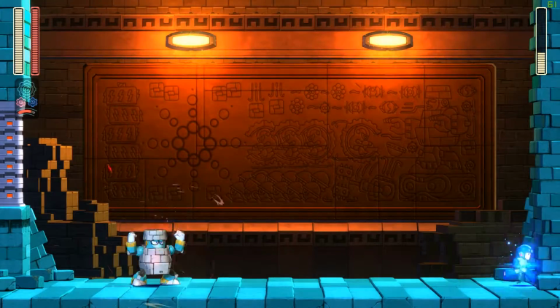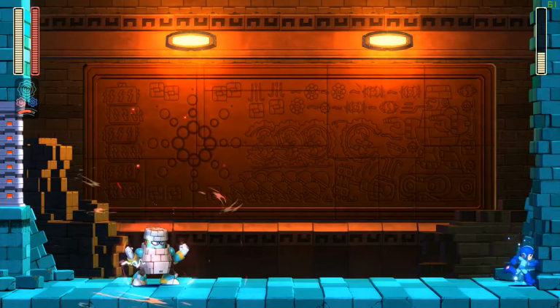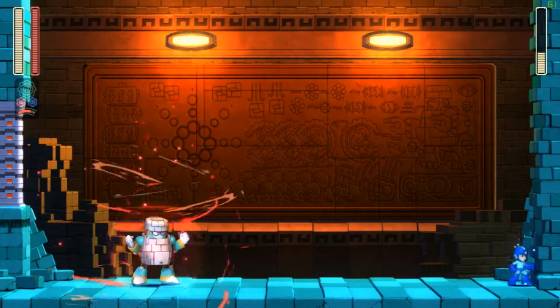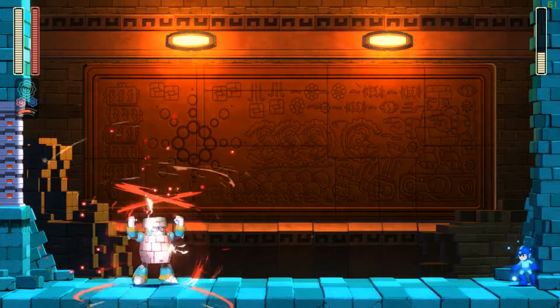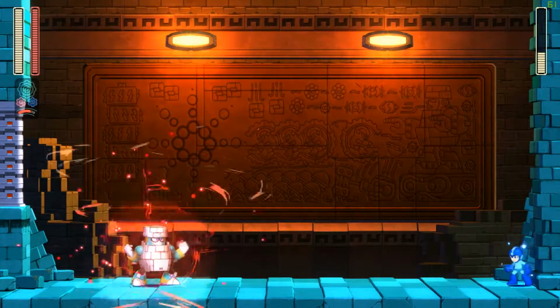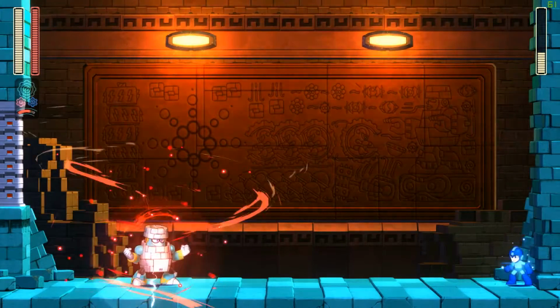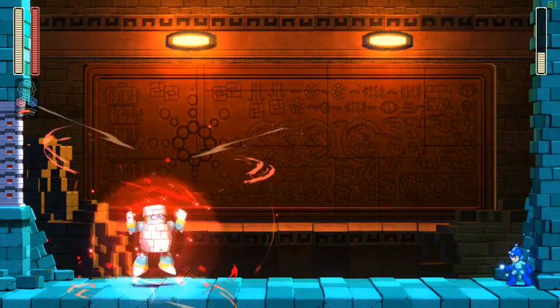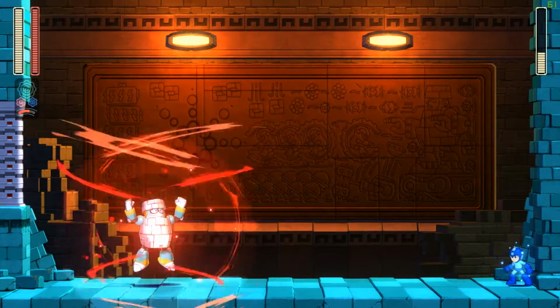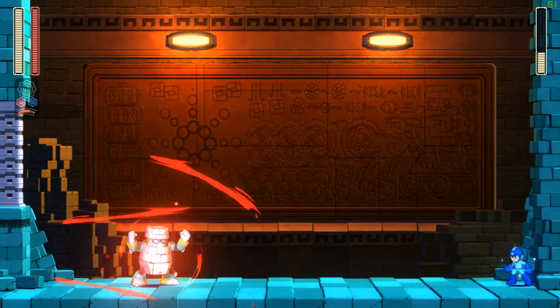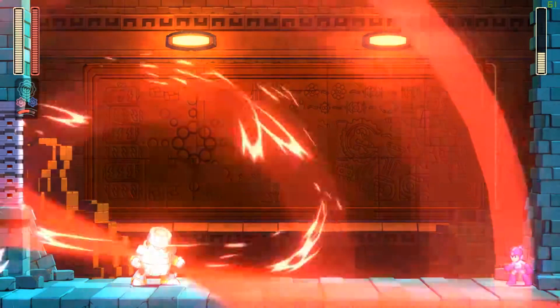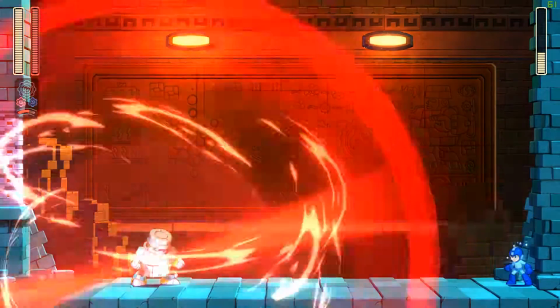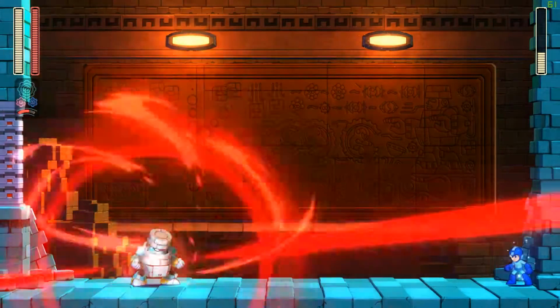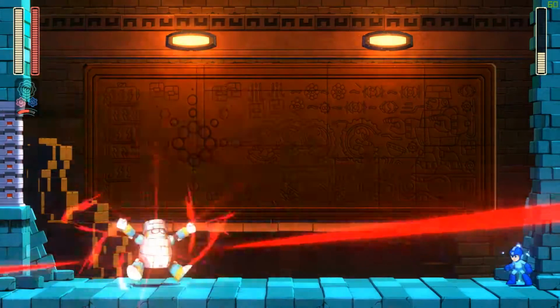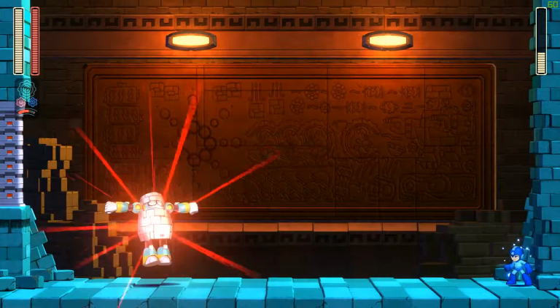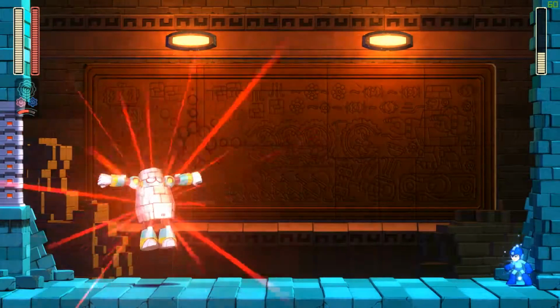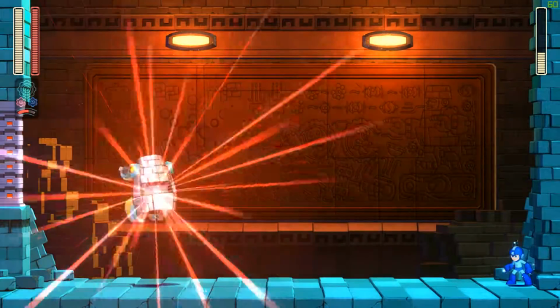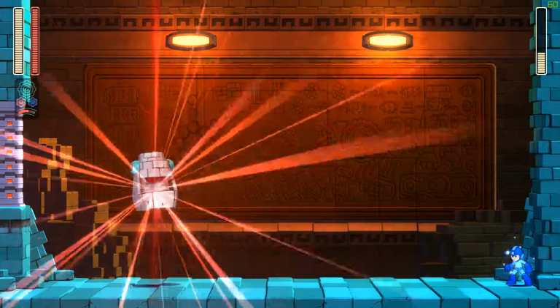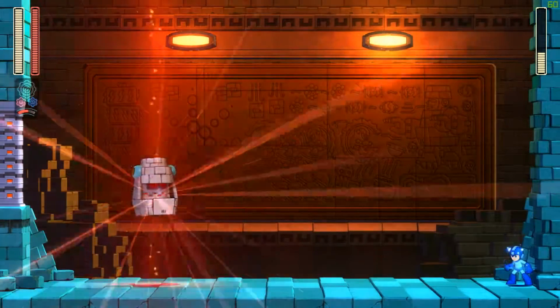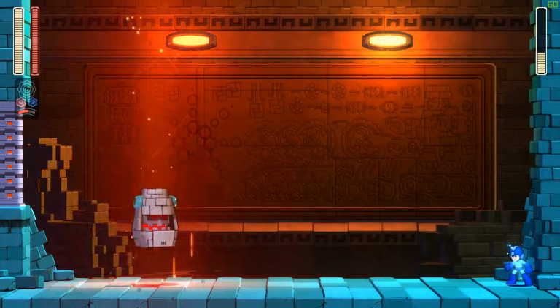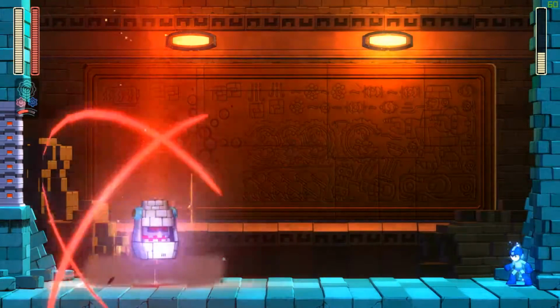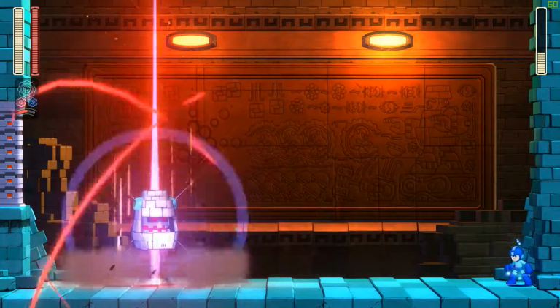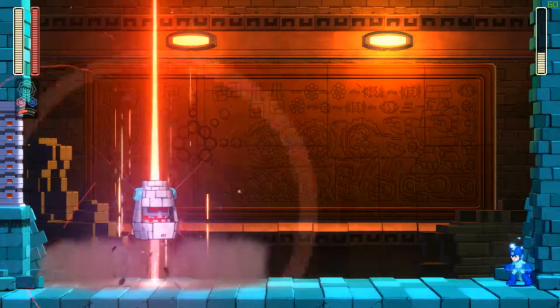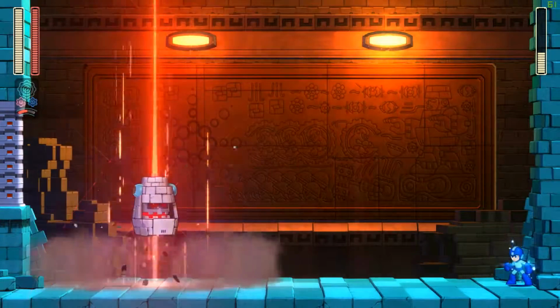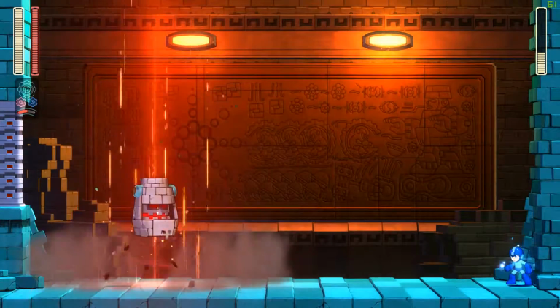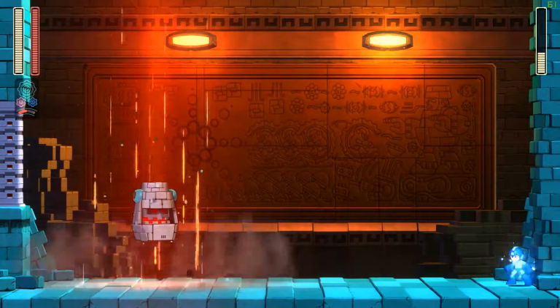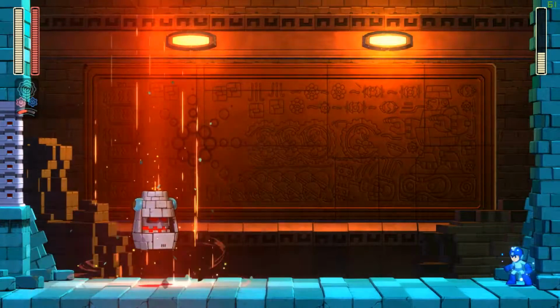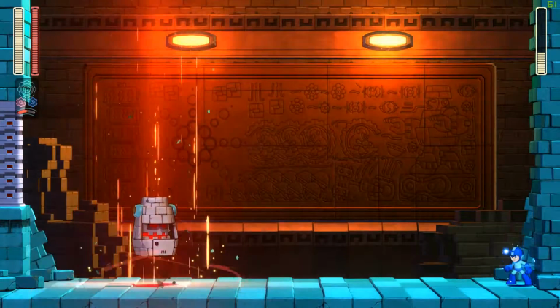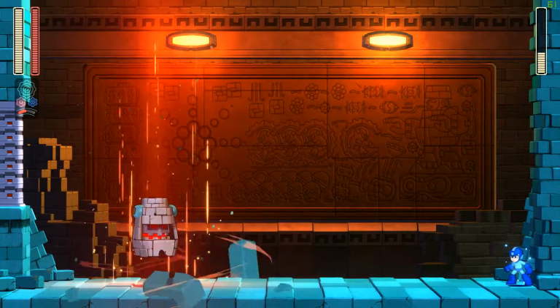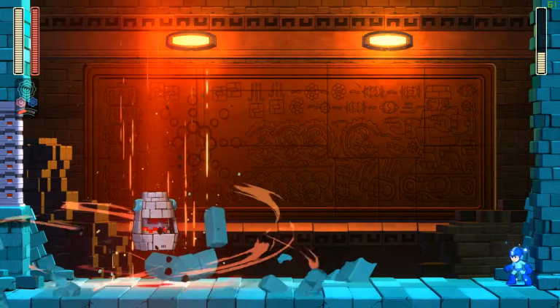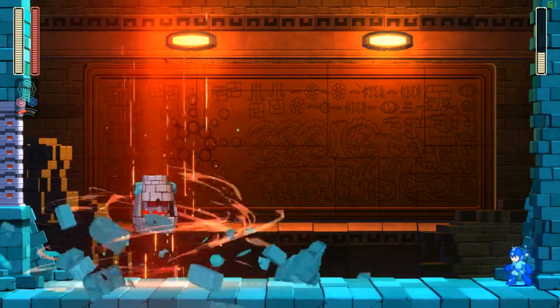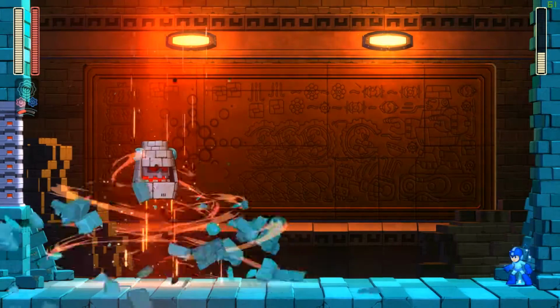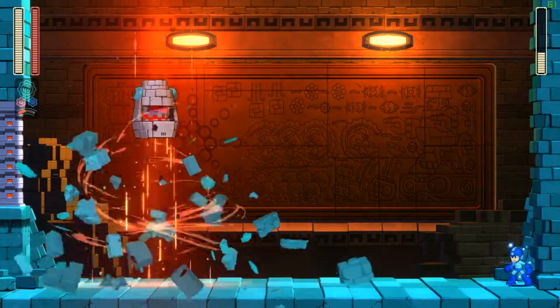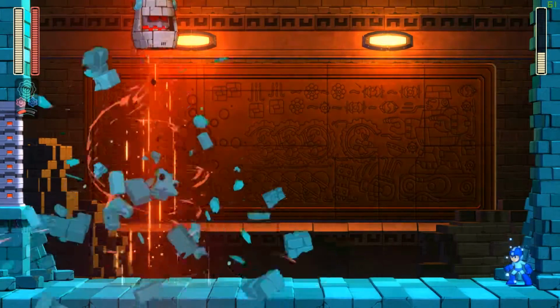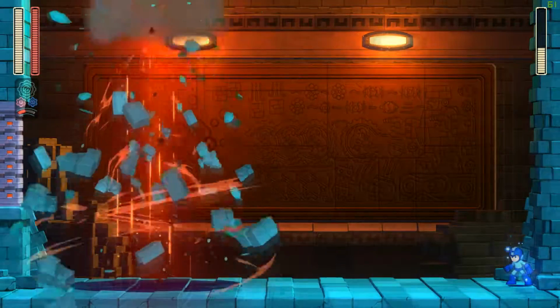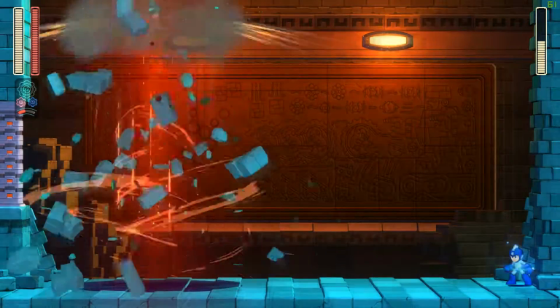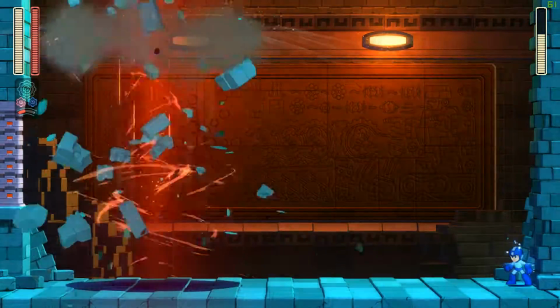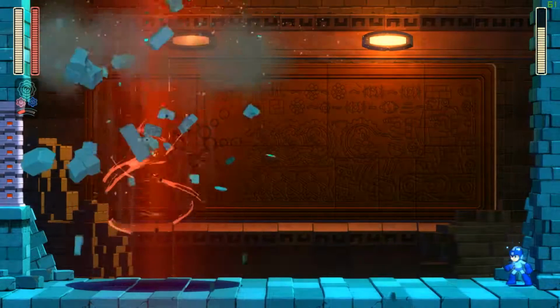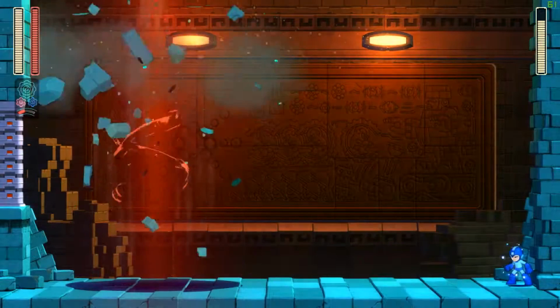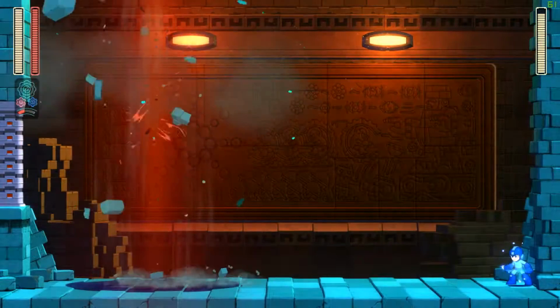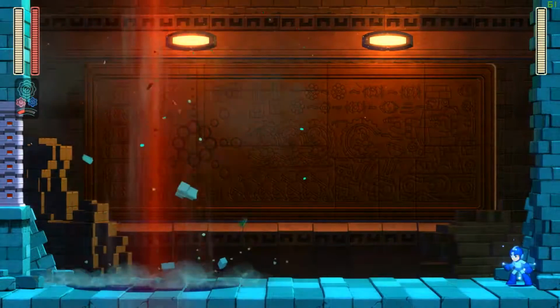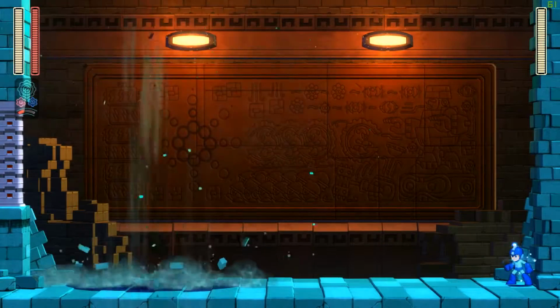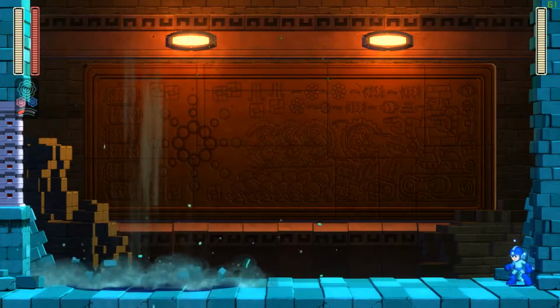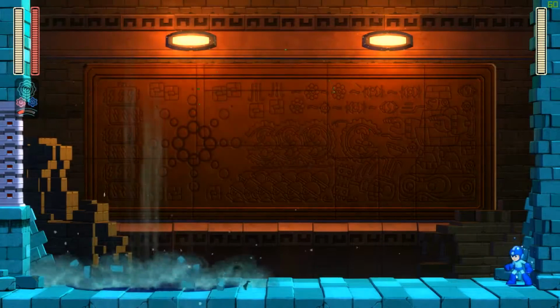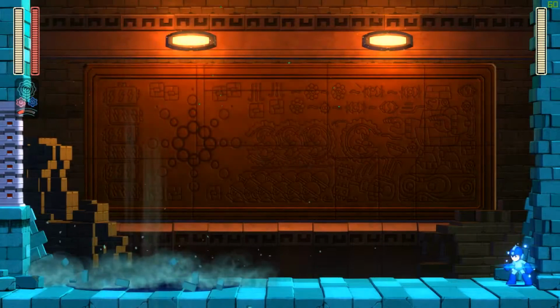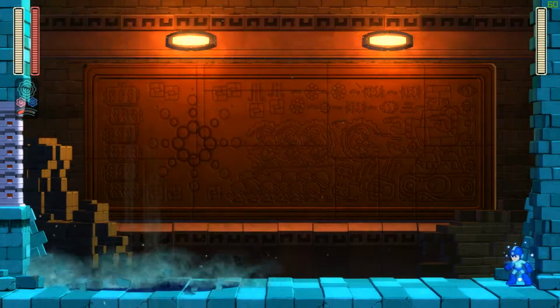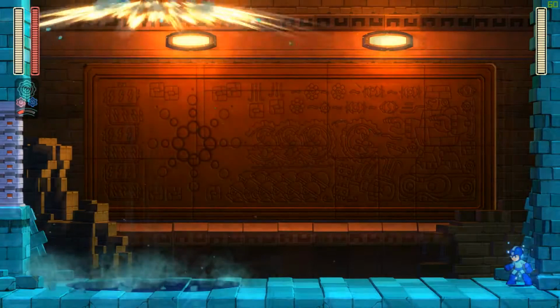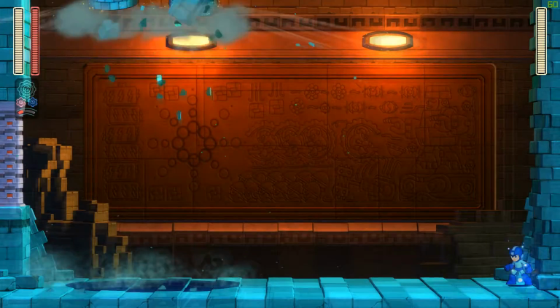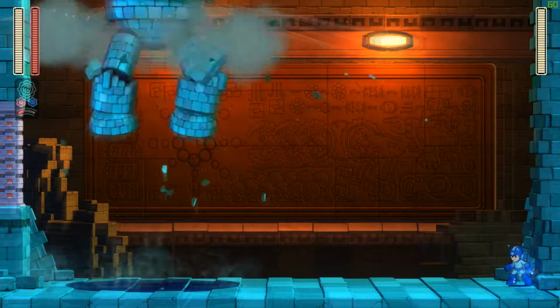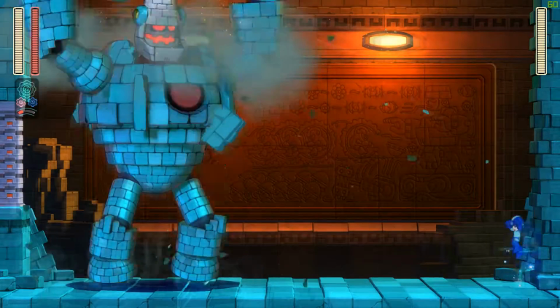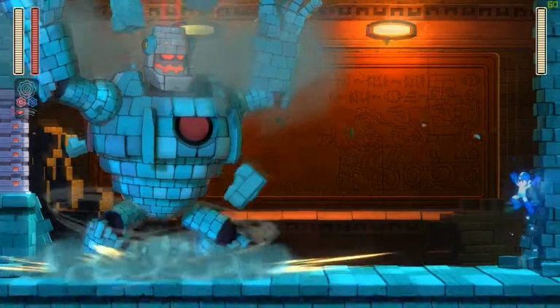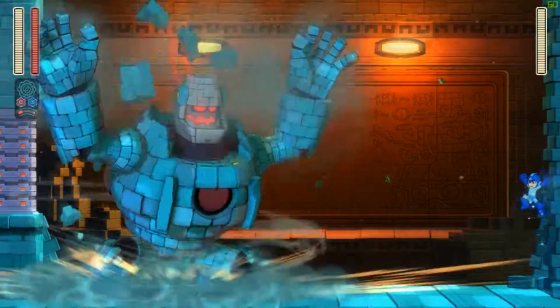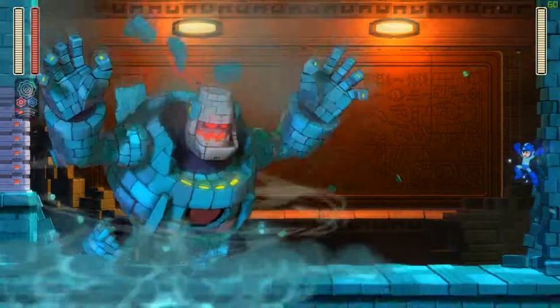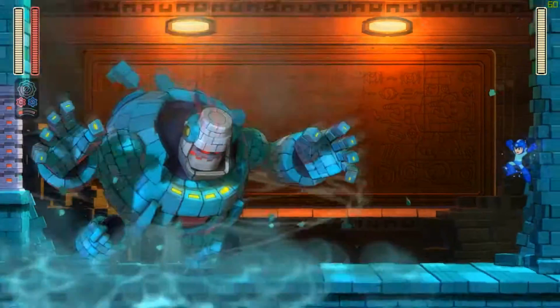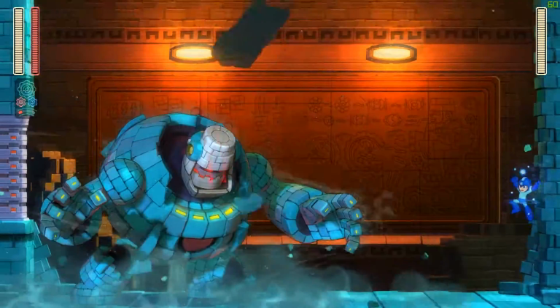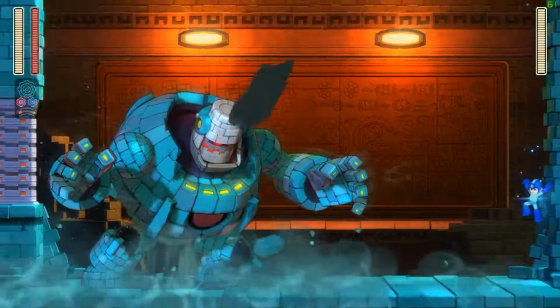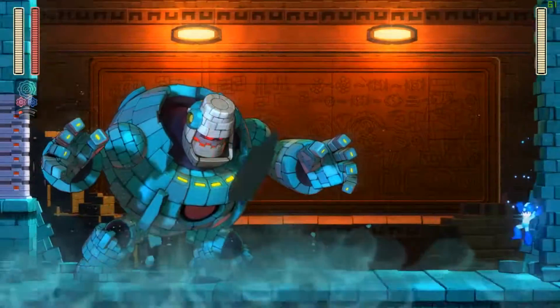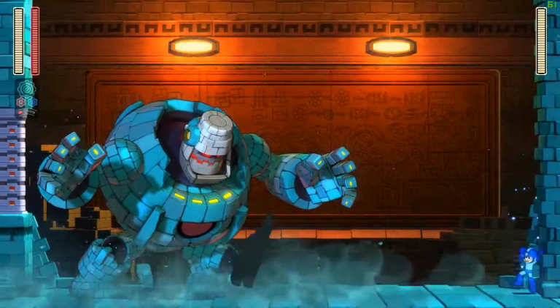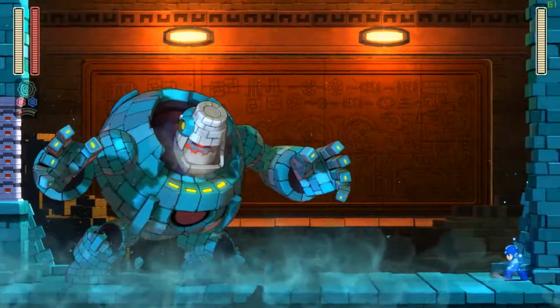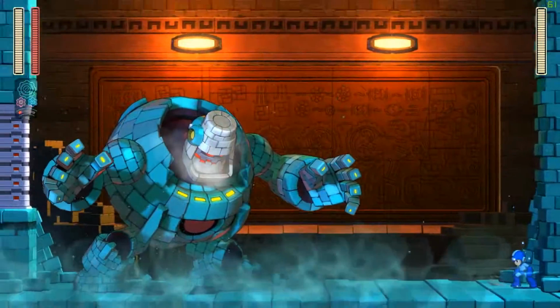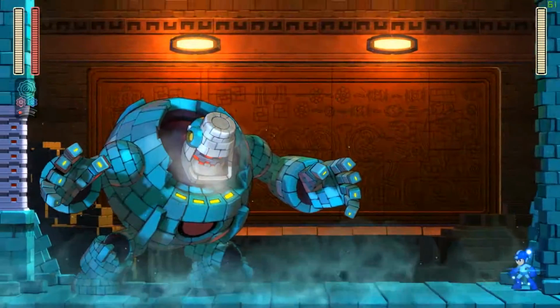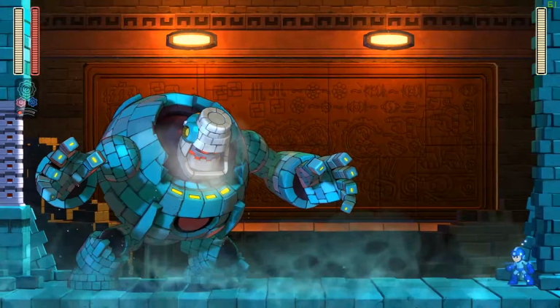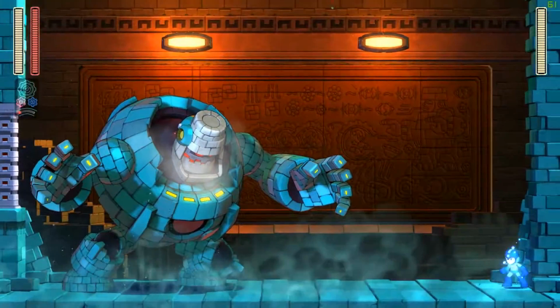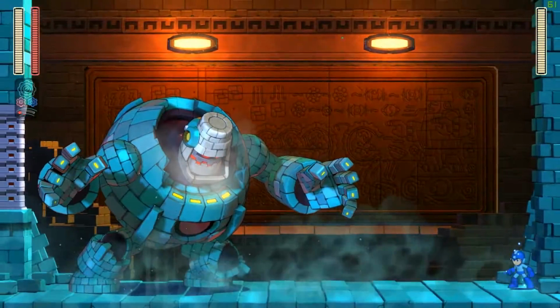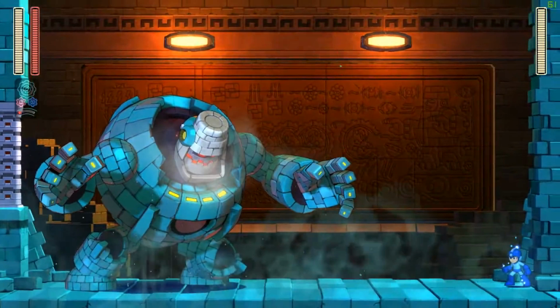At the start of the second phase, move as close to the wall as you can and charge up a shot. Jump when he lands so that you don't get stunned.